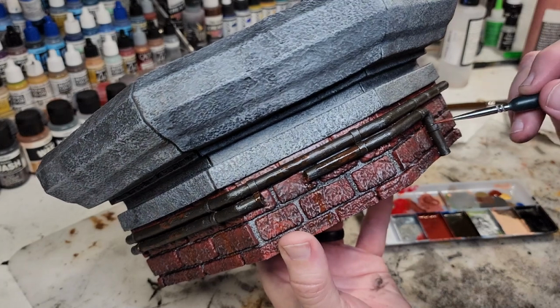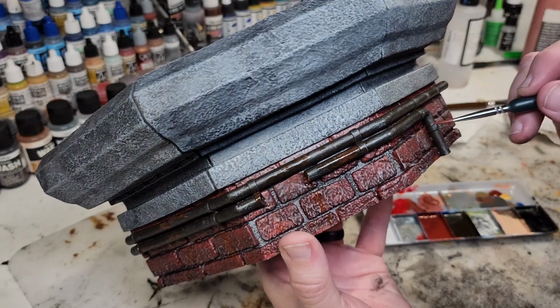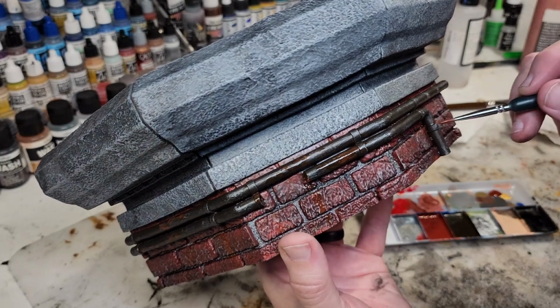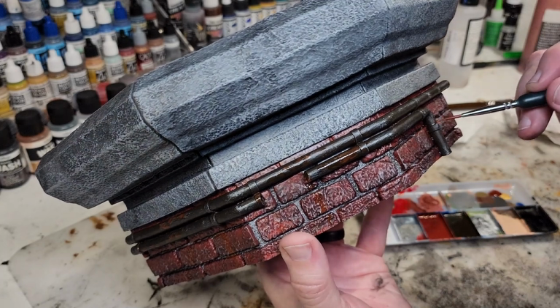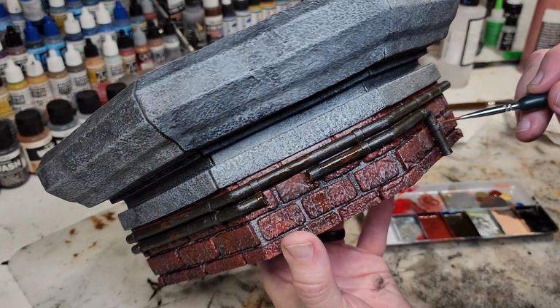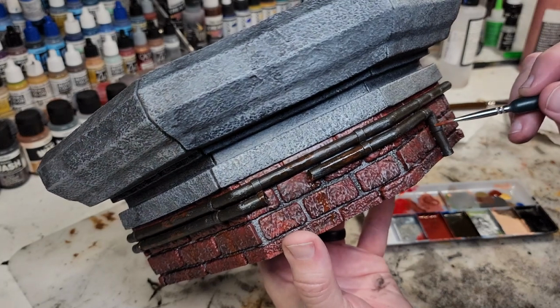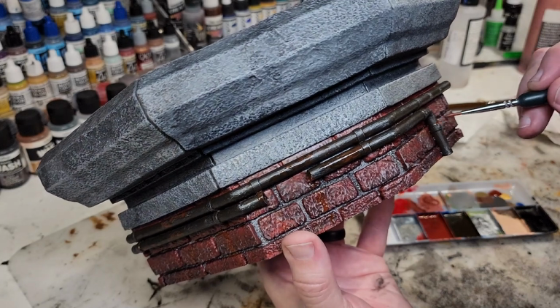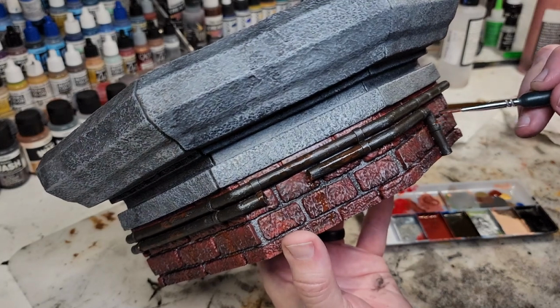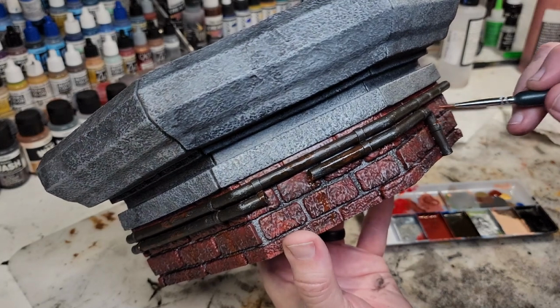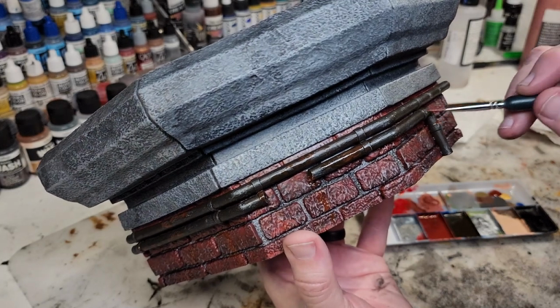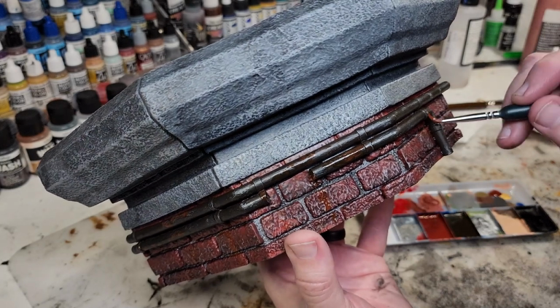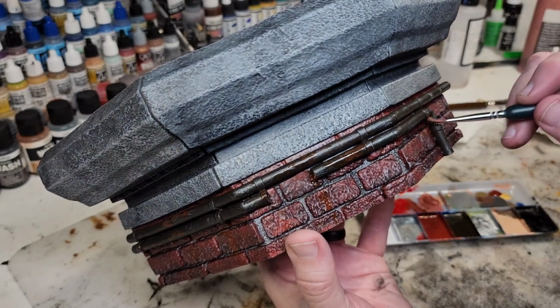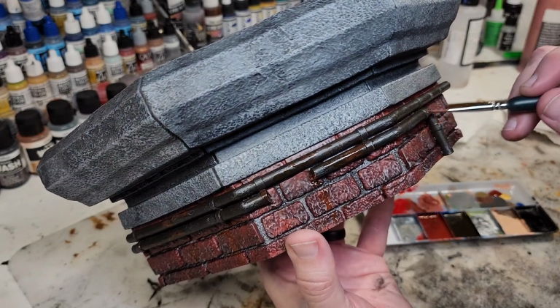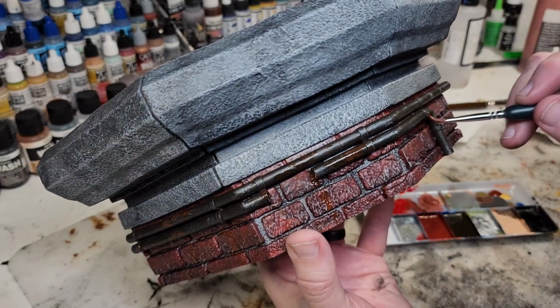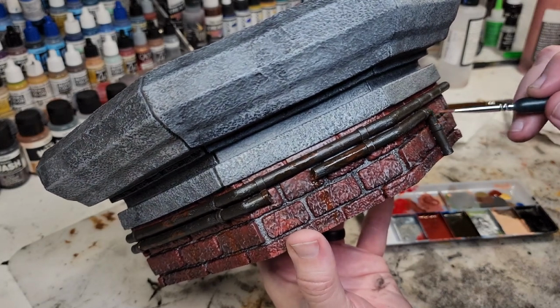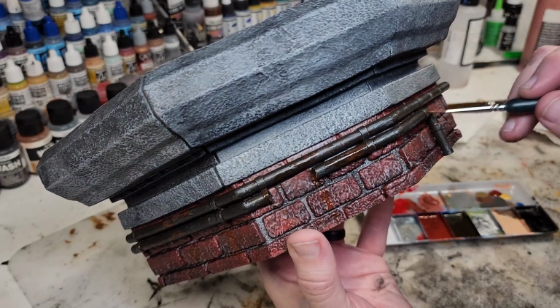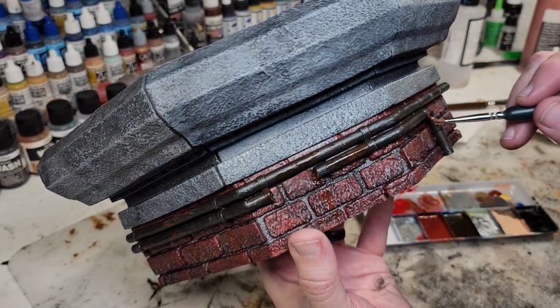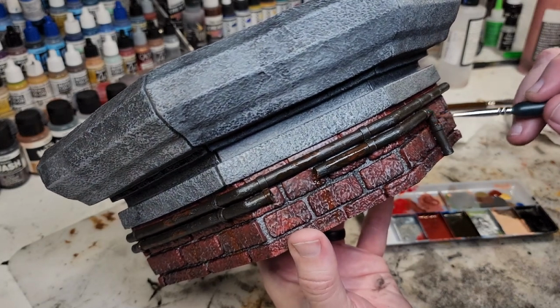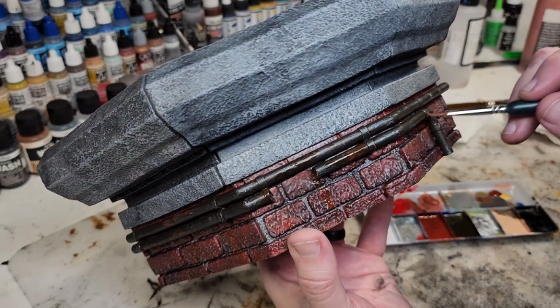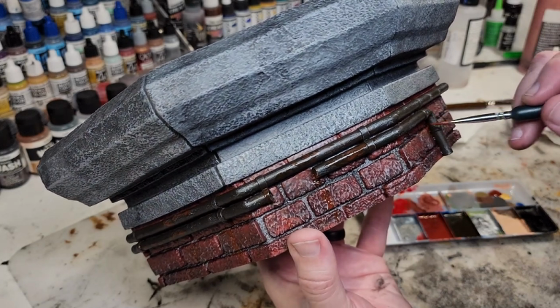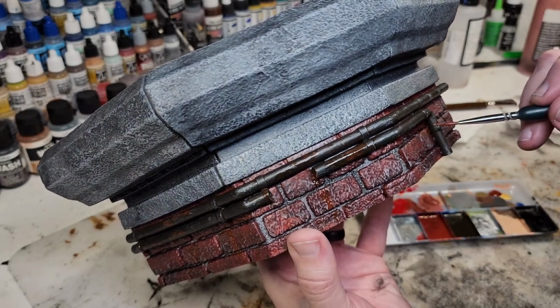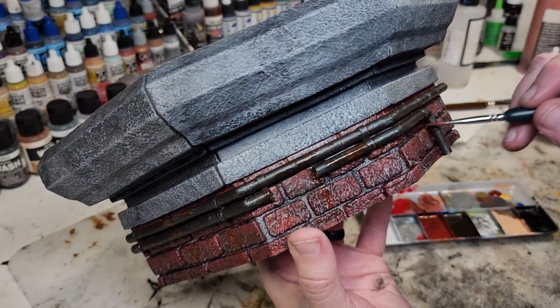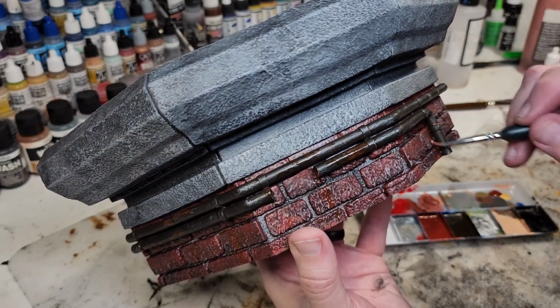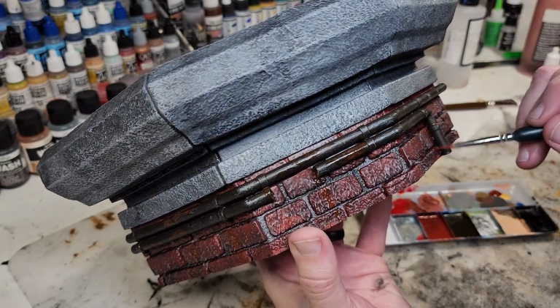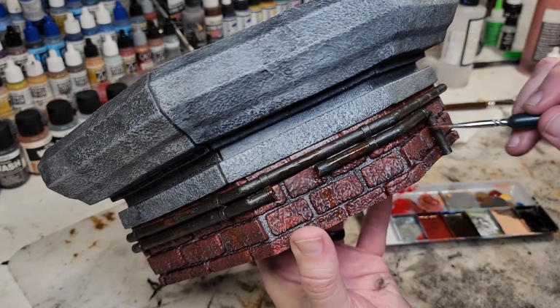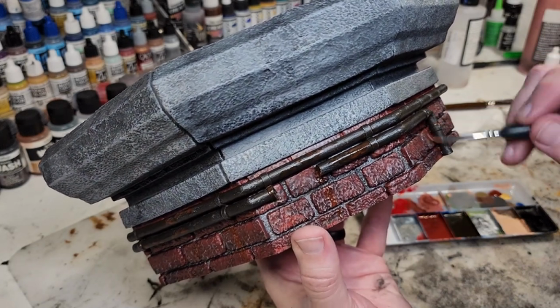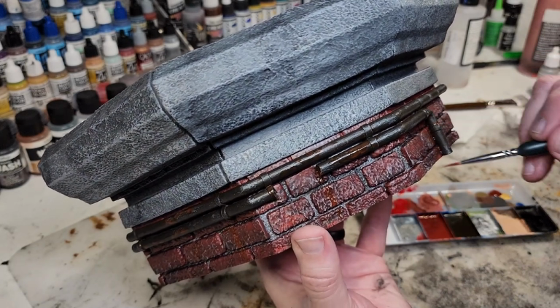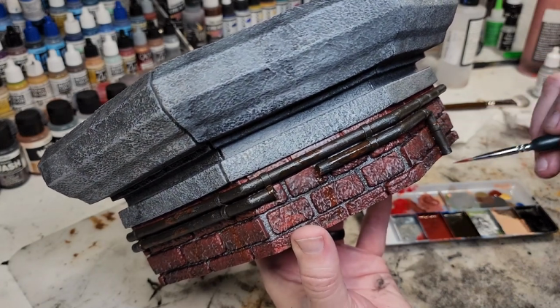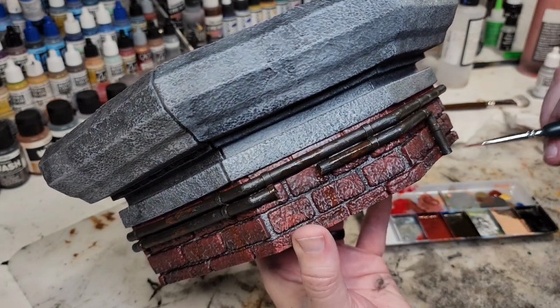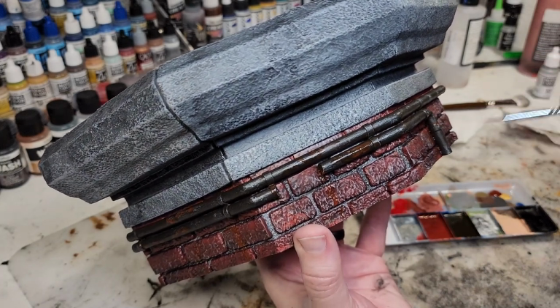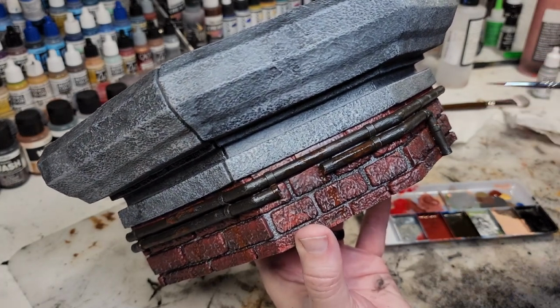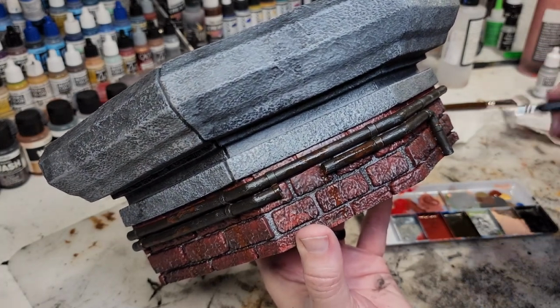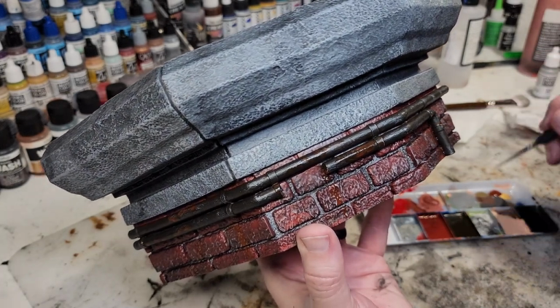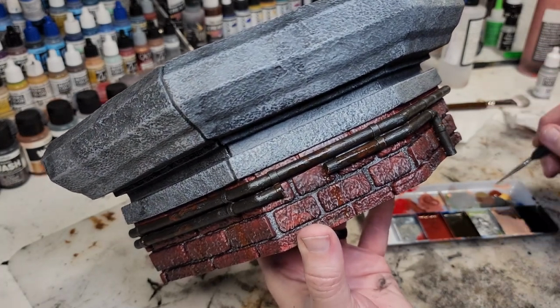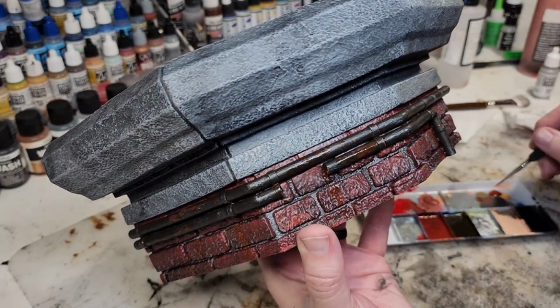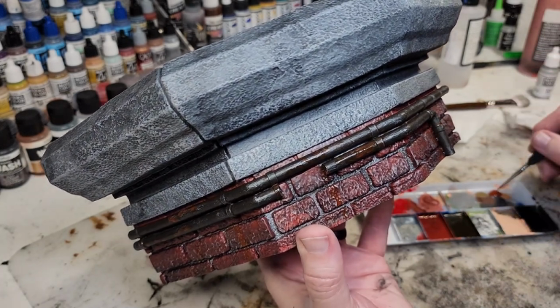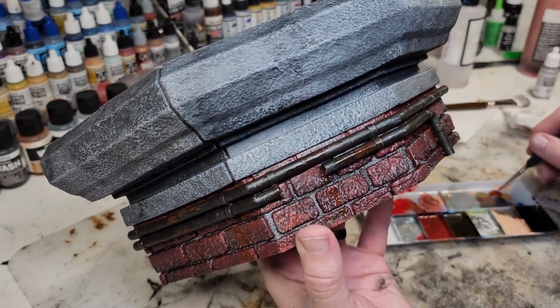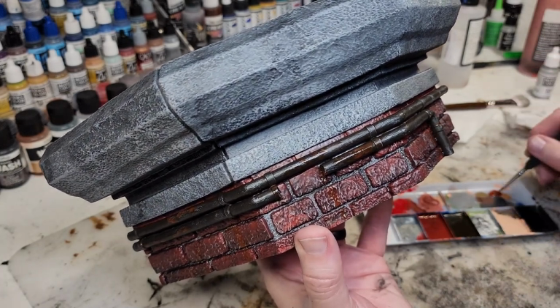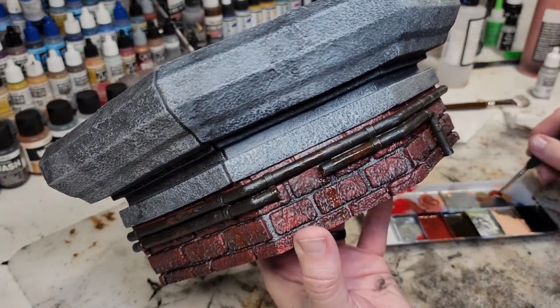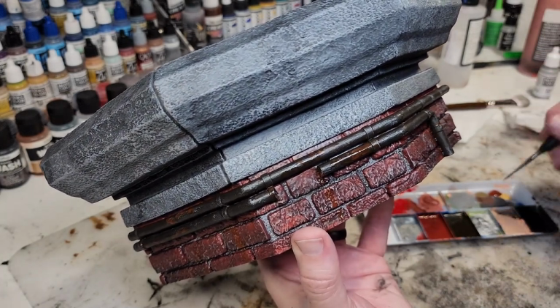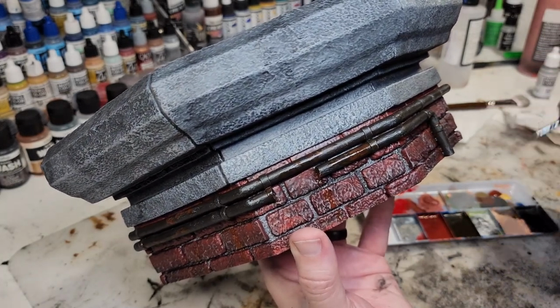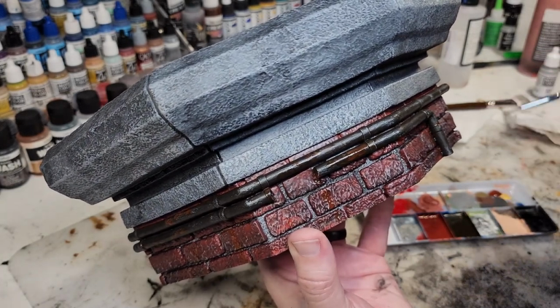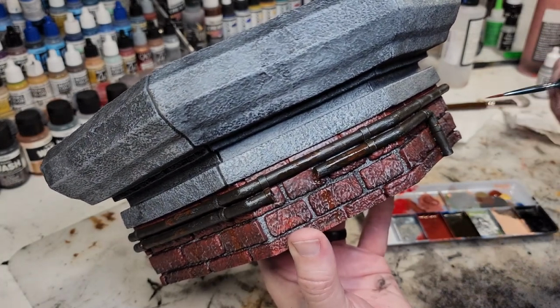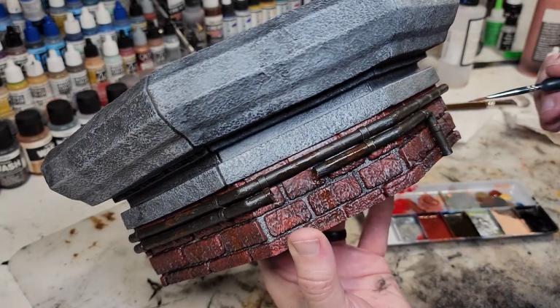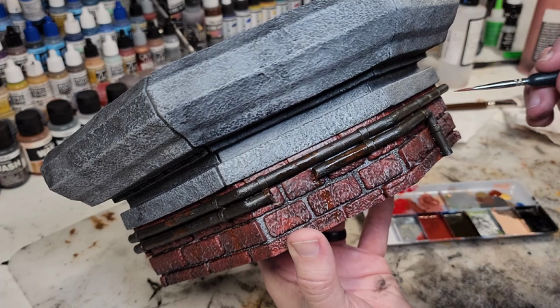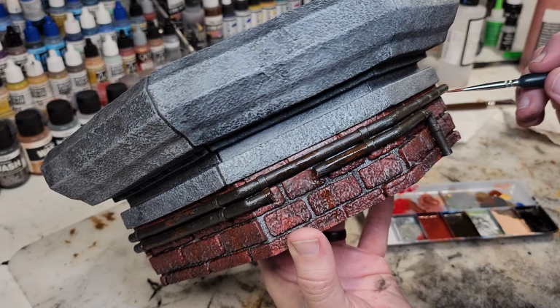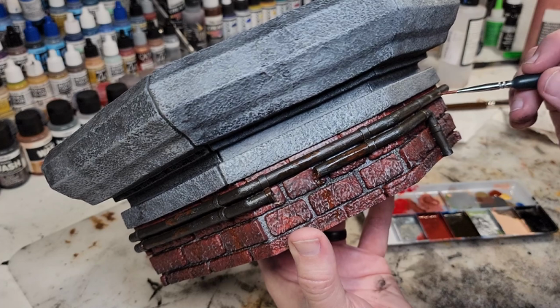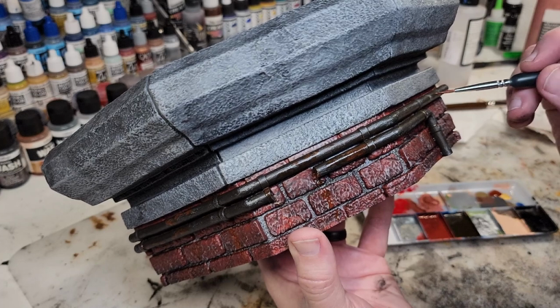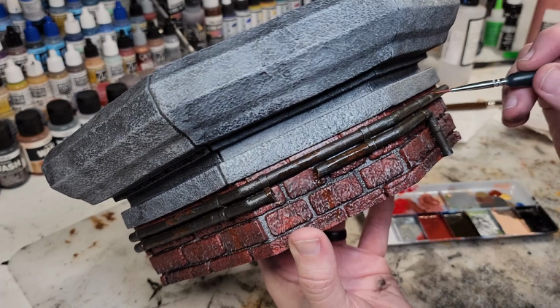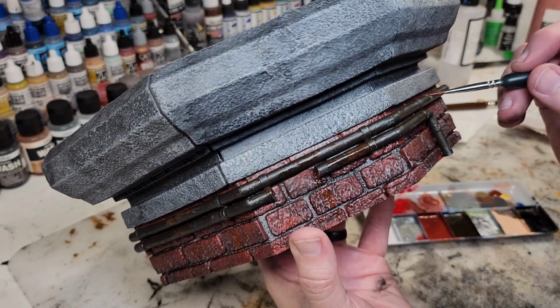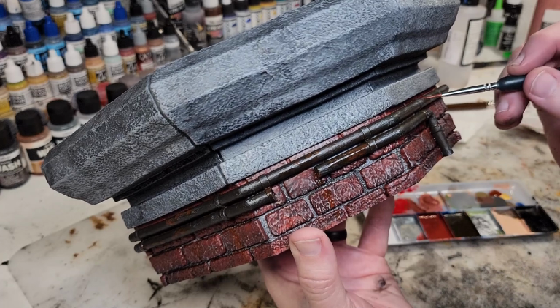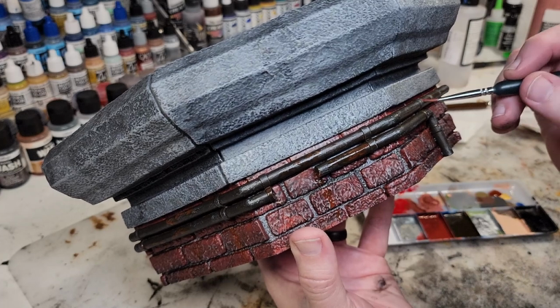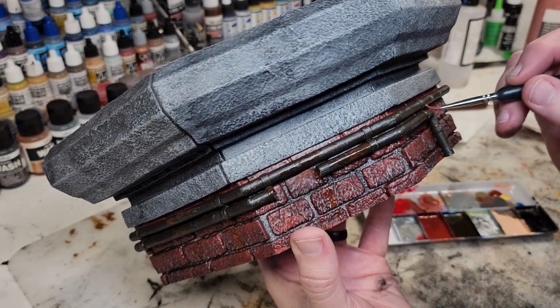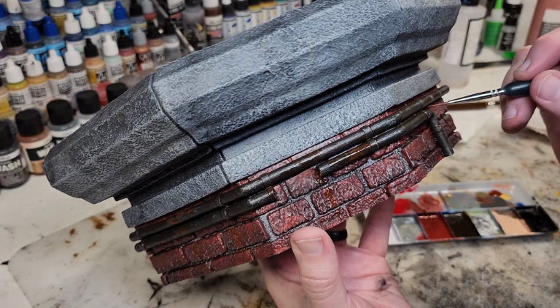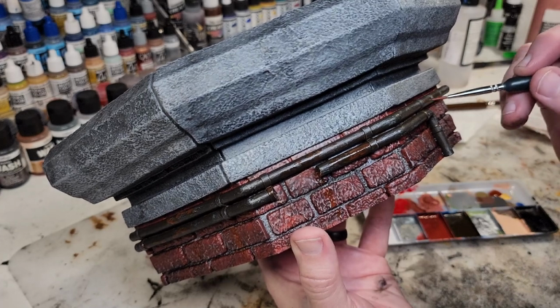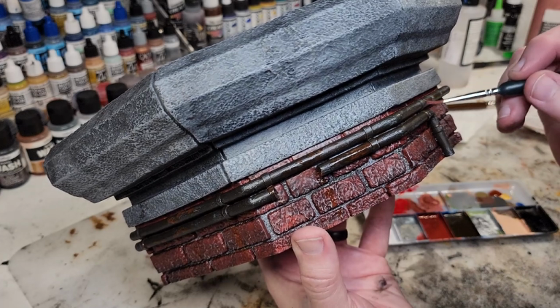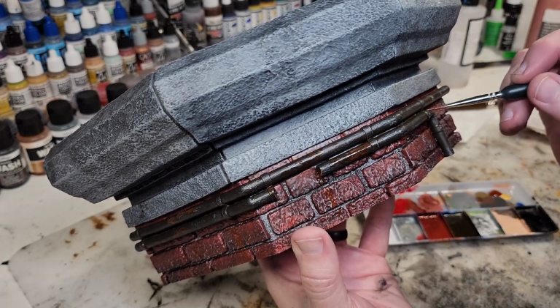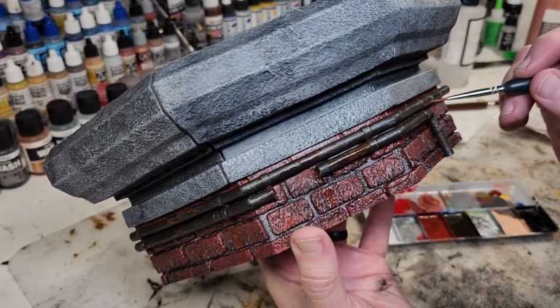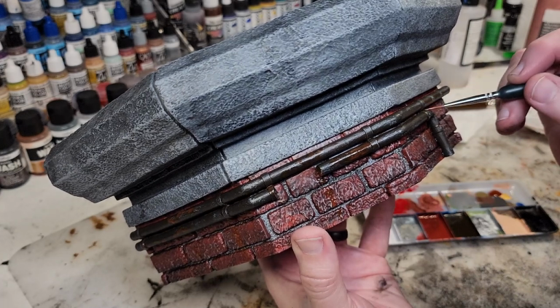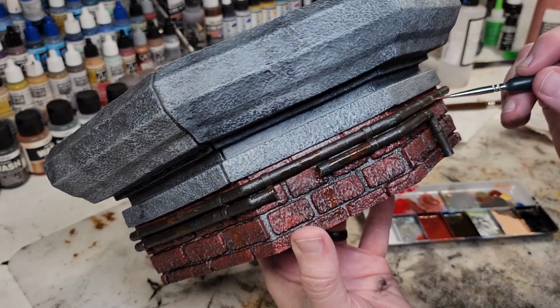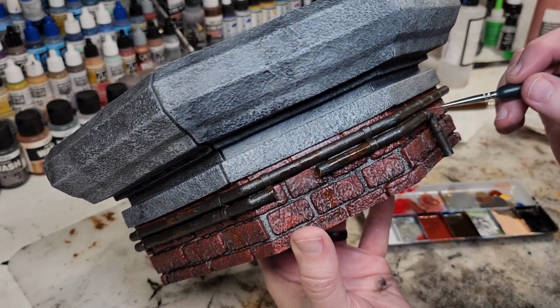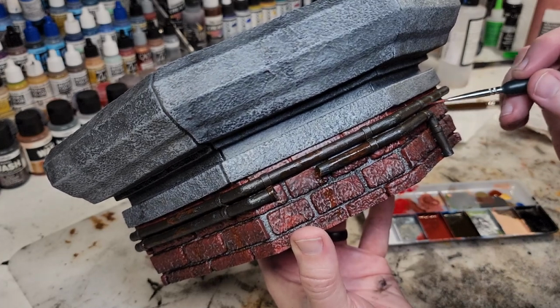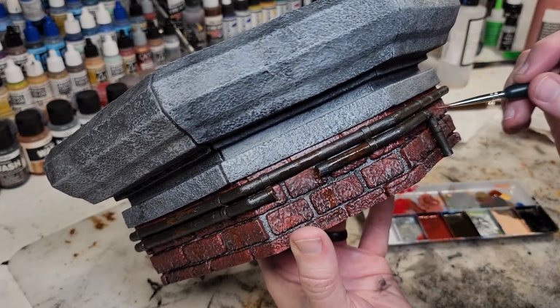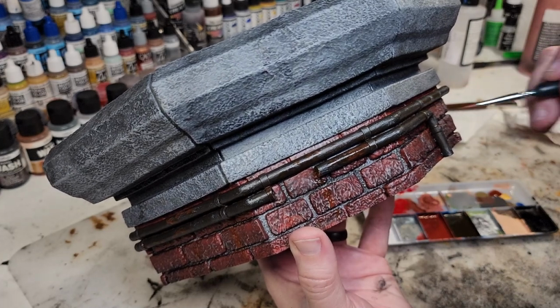Once we get it sealed, I think this one is going to be done.